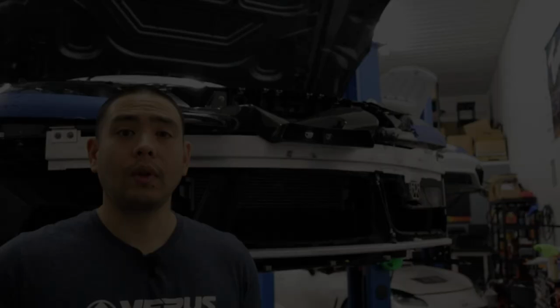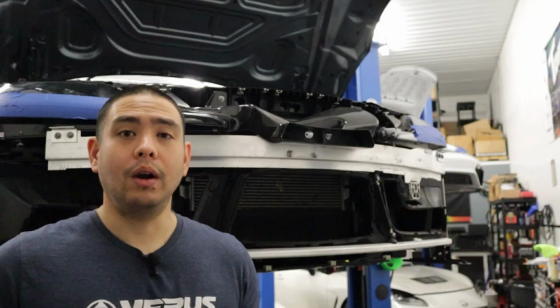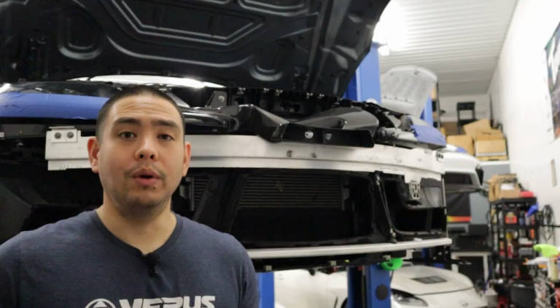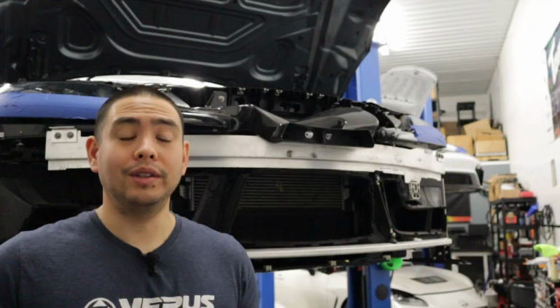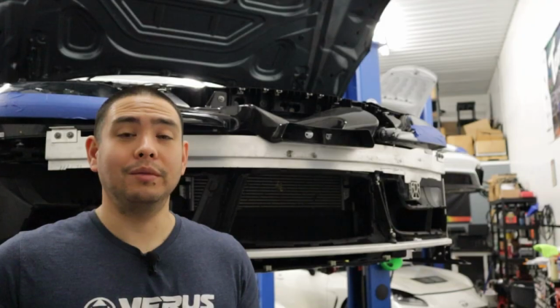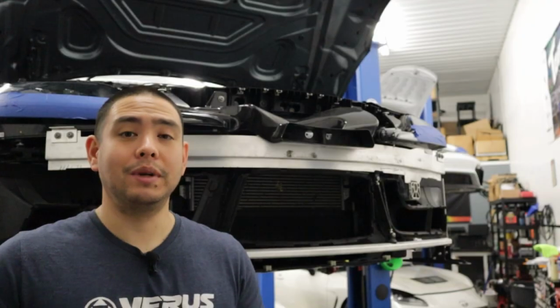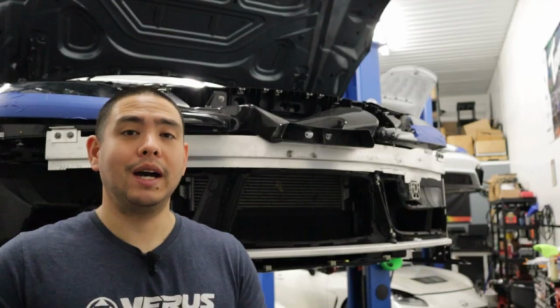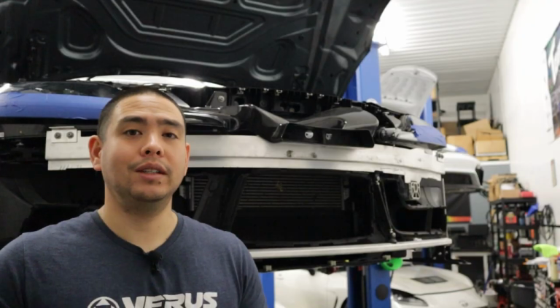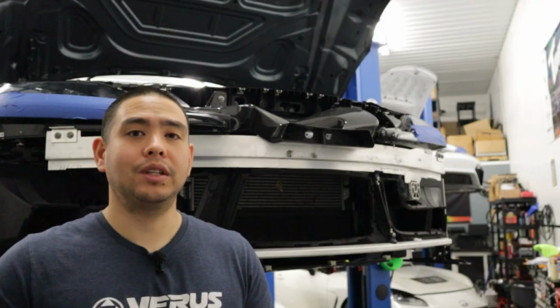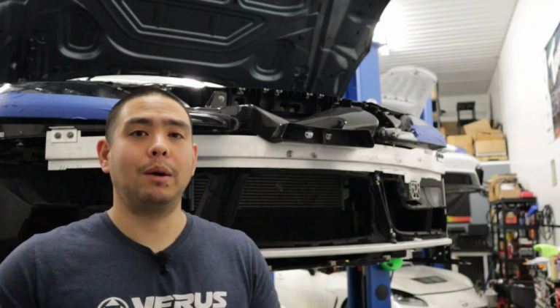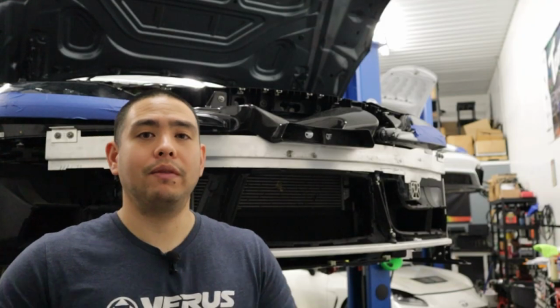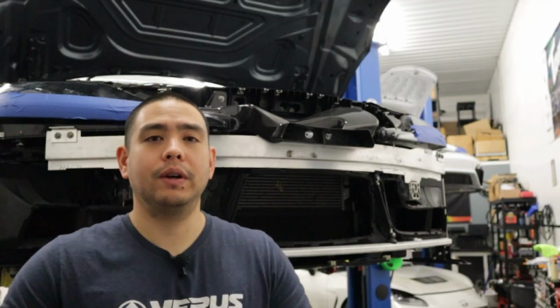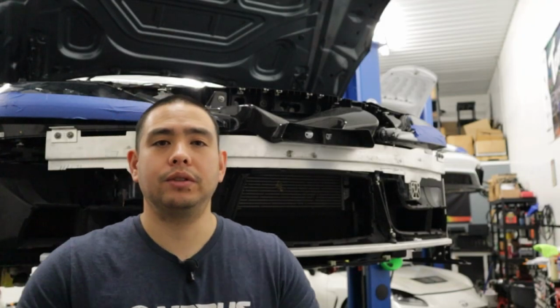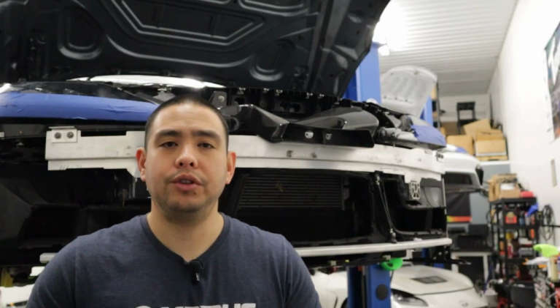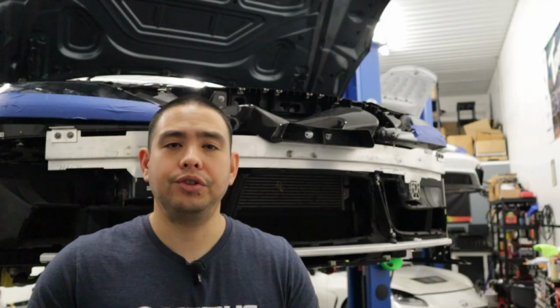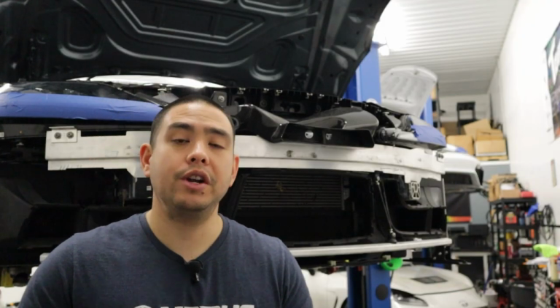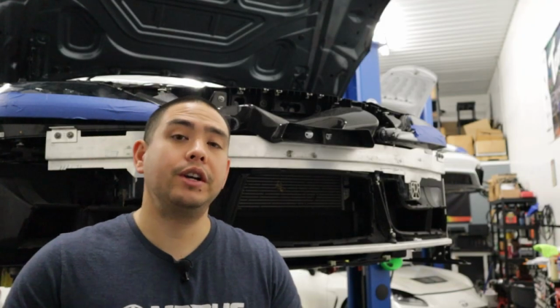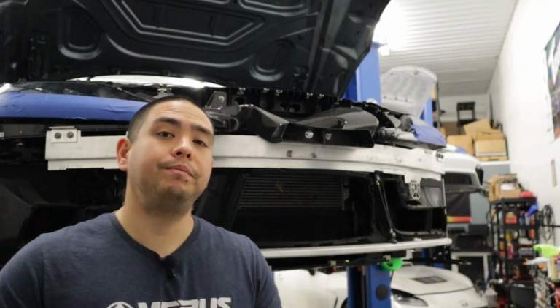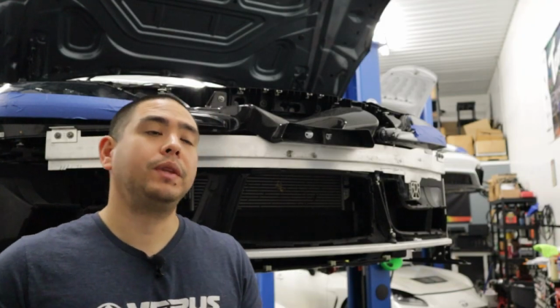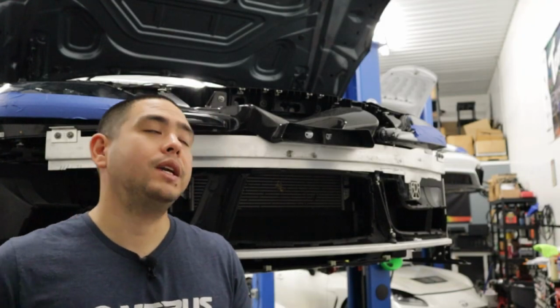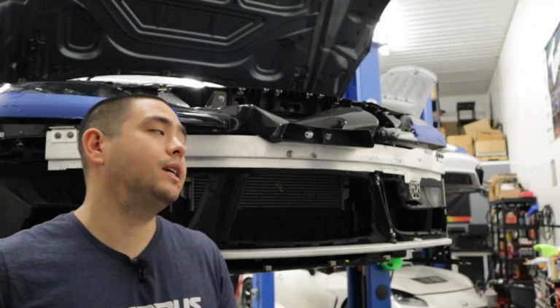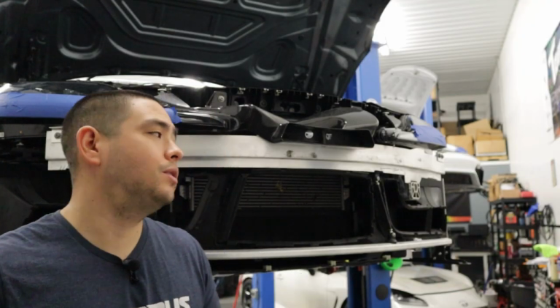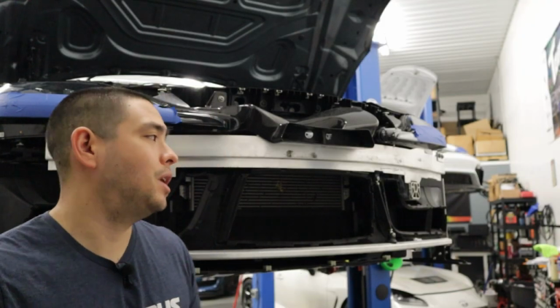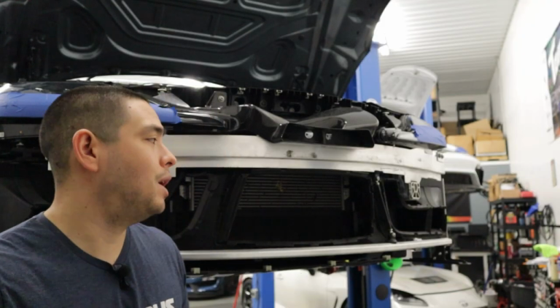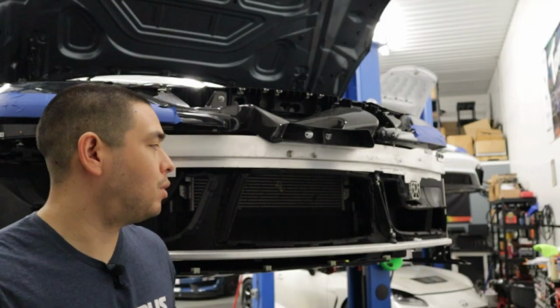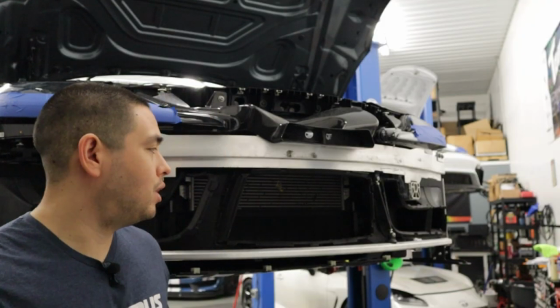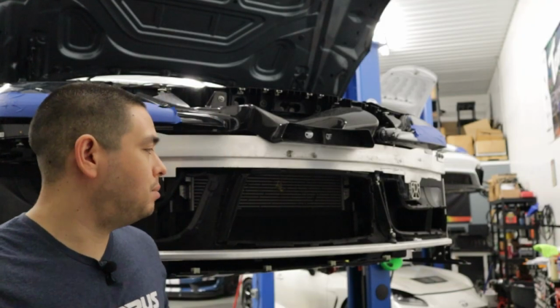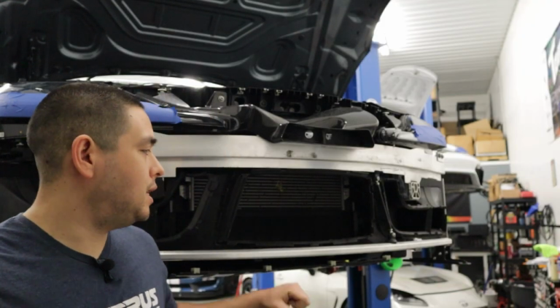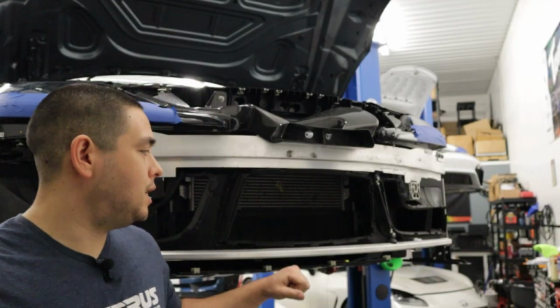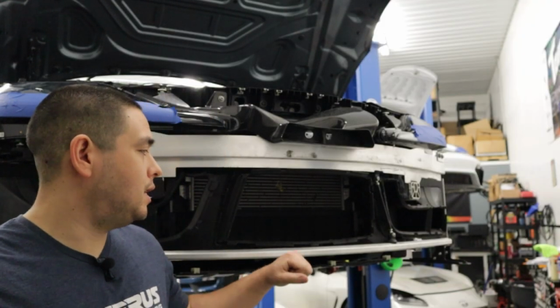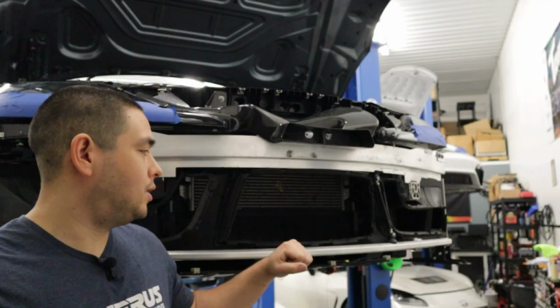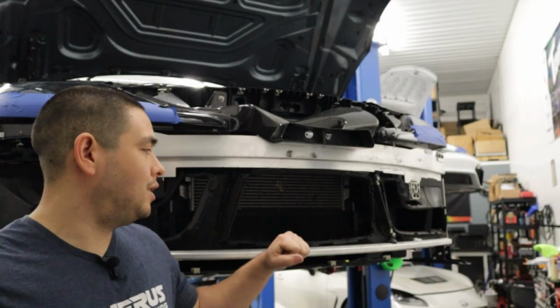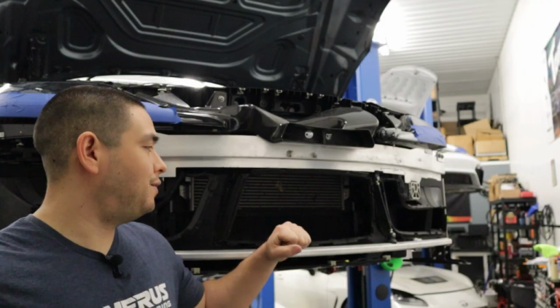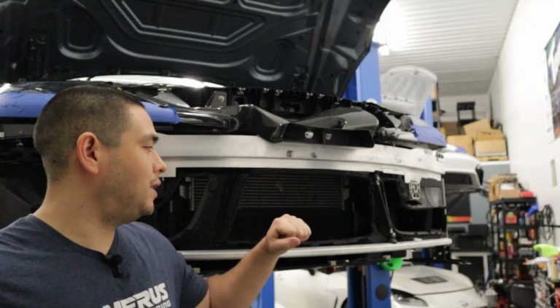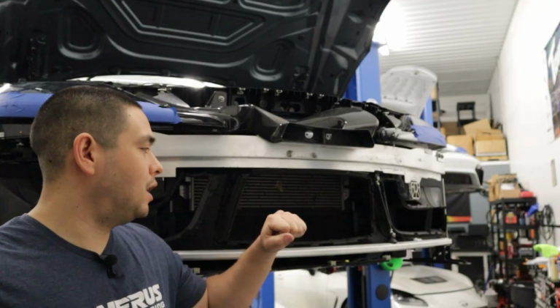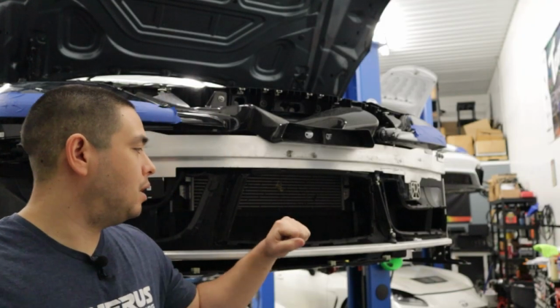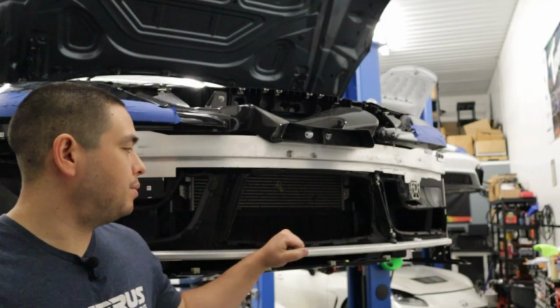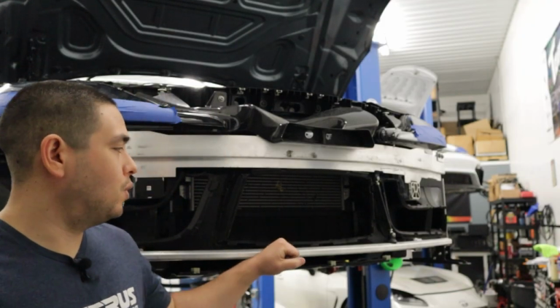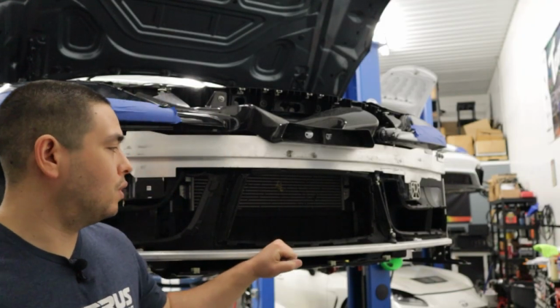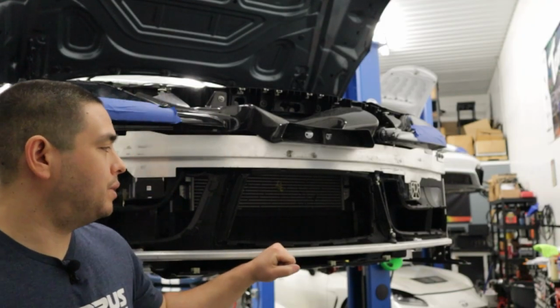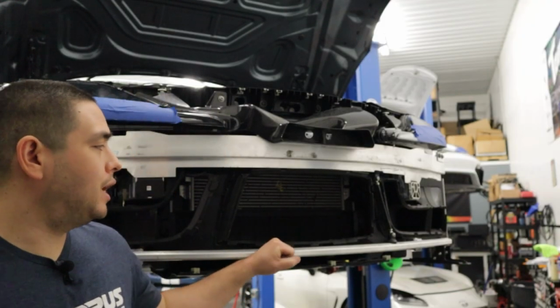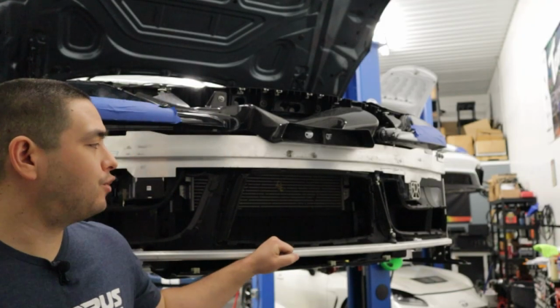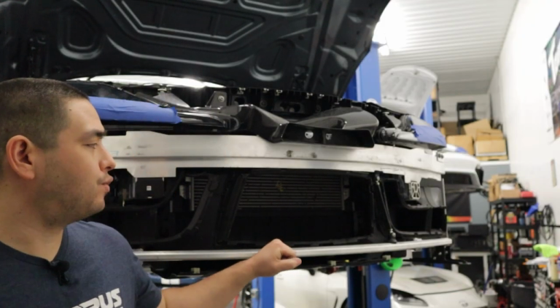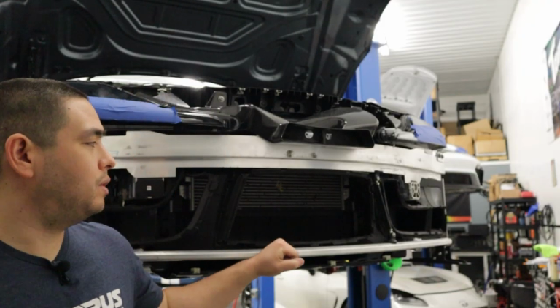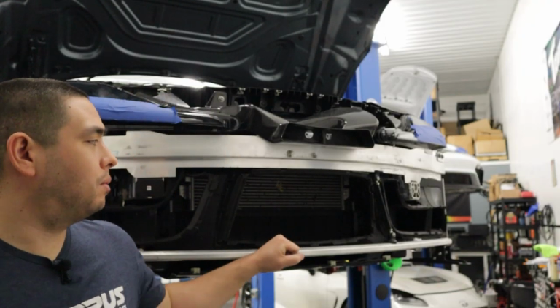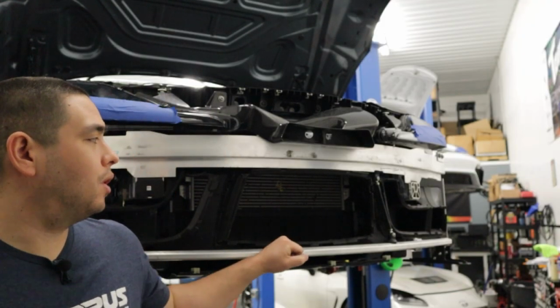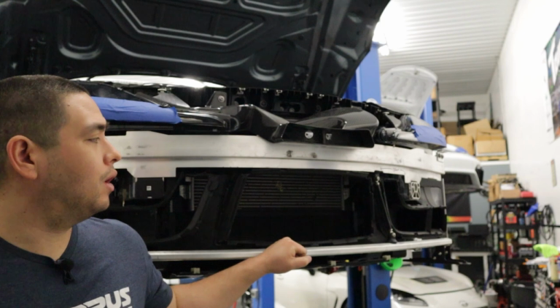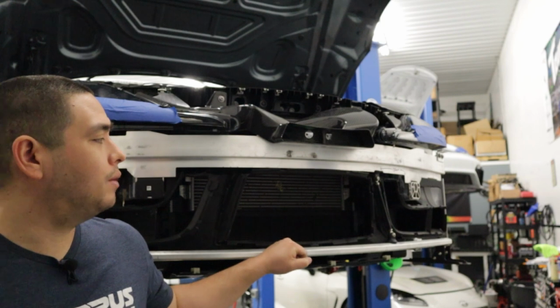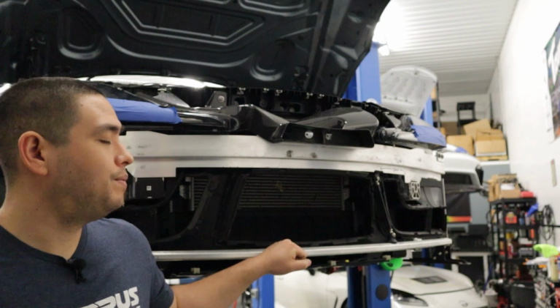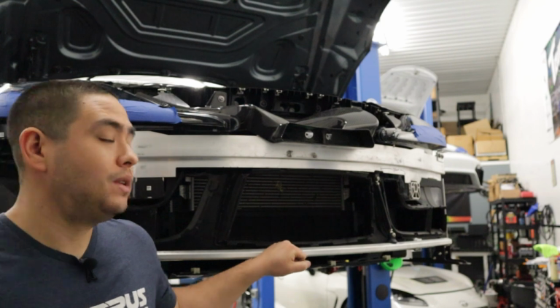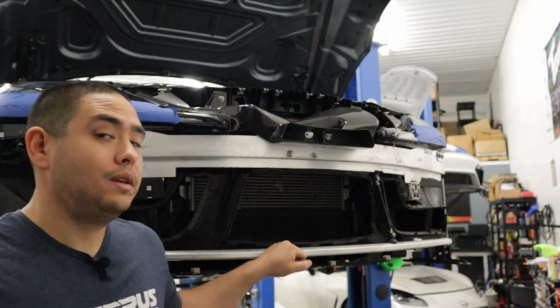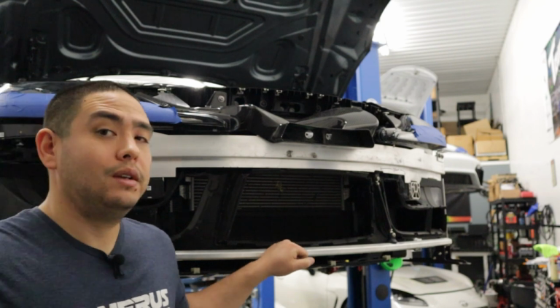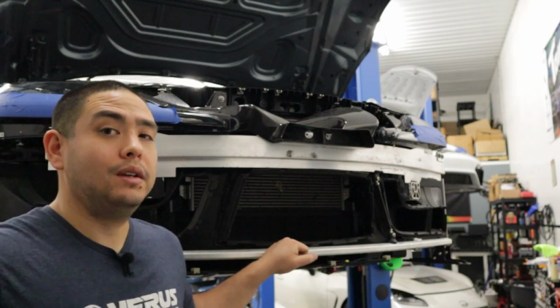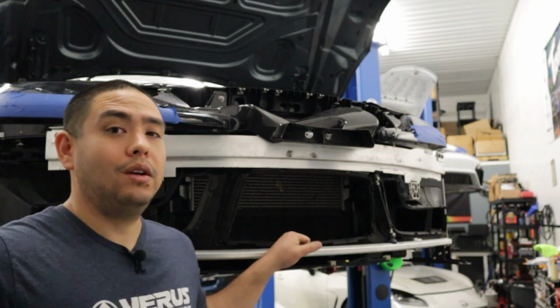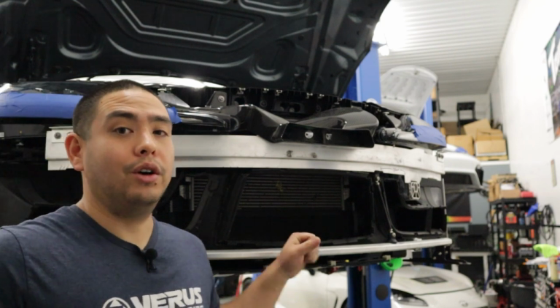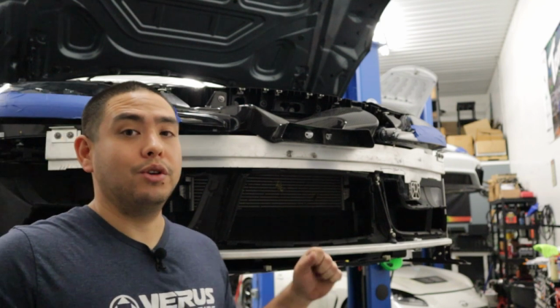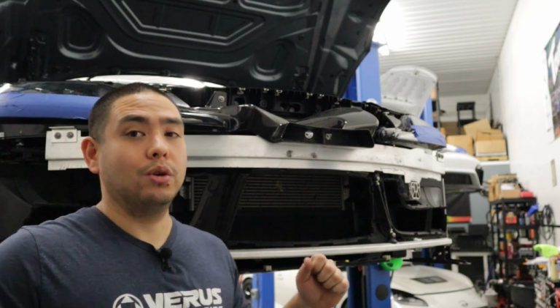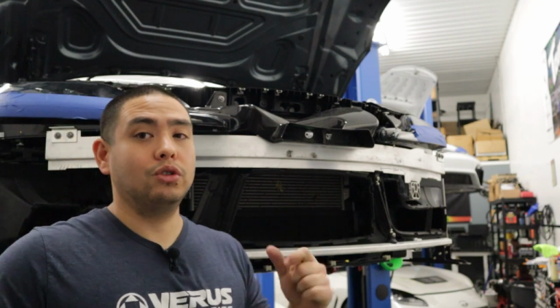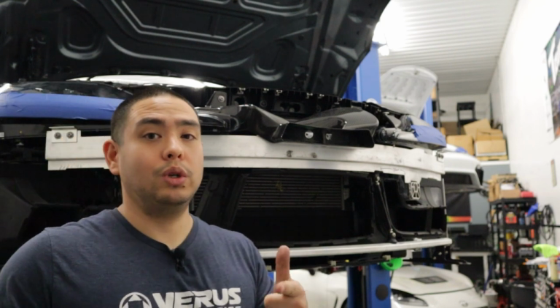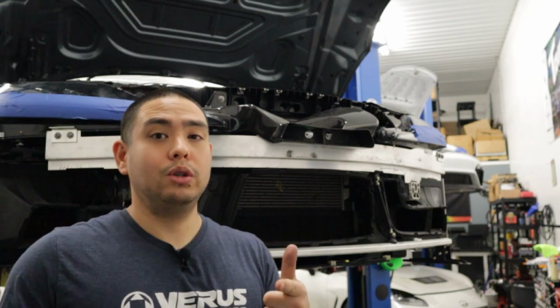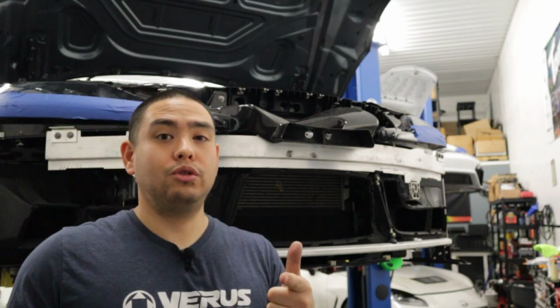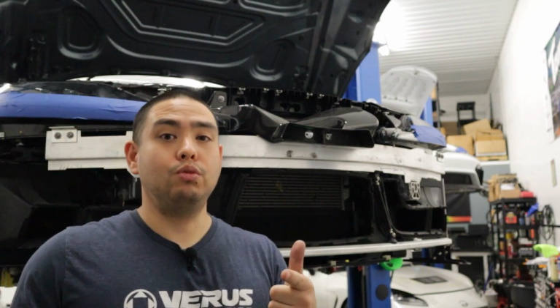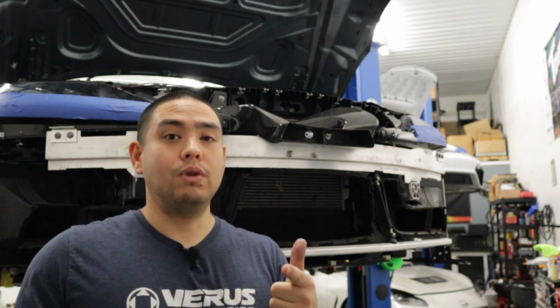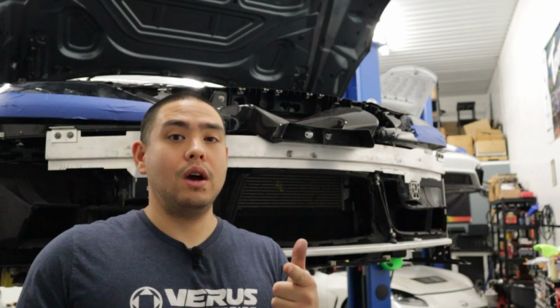What's up guys, Tom with Ferris Engineering, and today we're going to be stiffening up your pedestrian bar on your Toyota Supra.